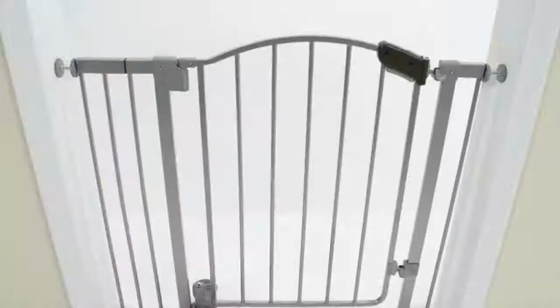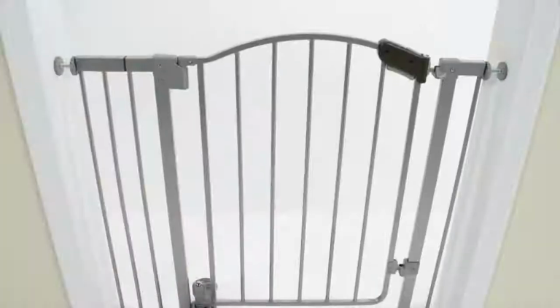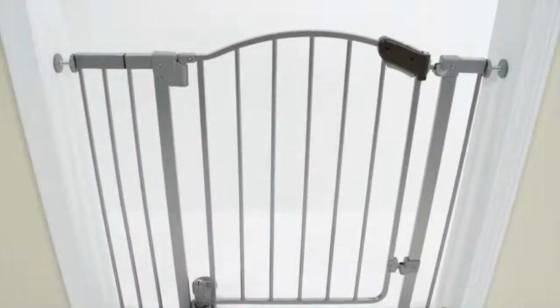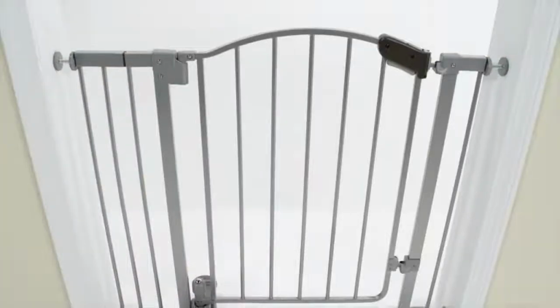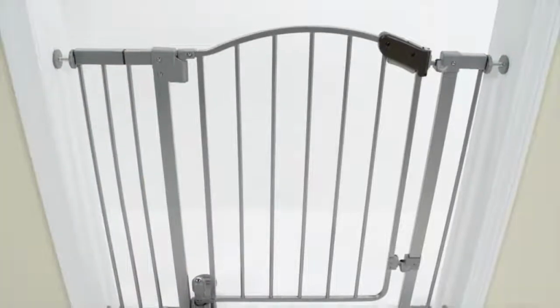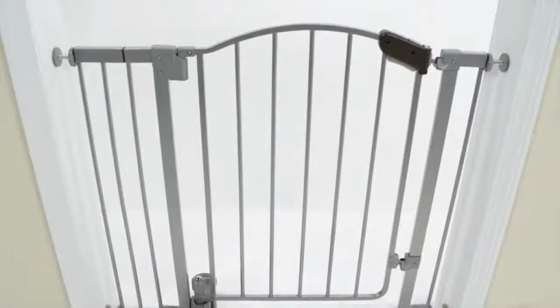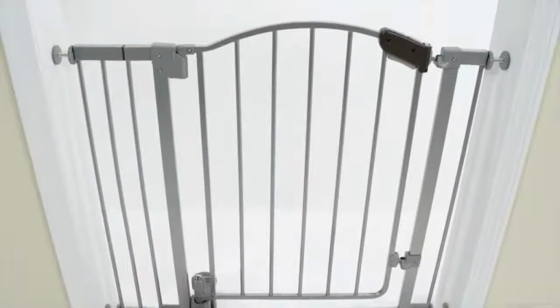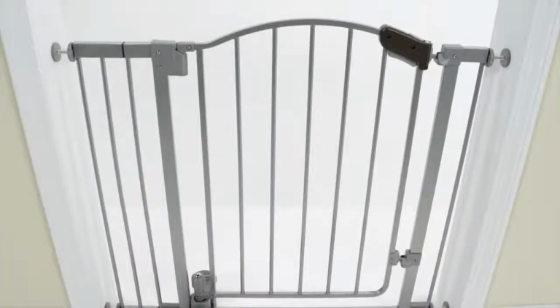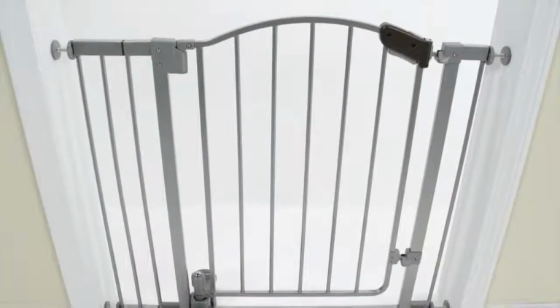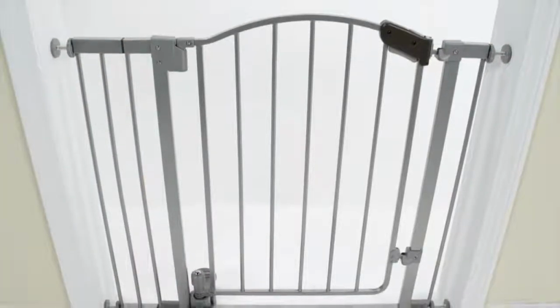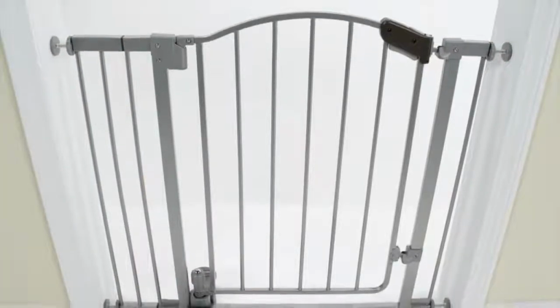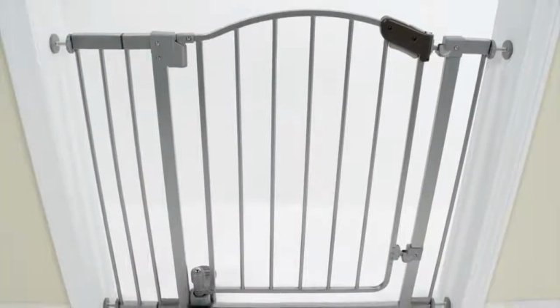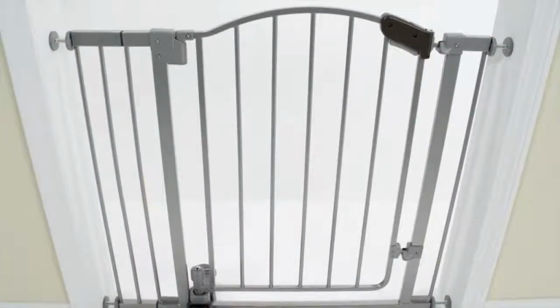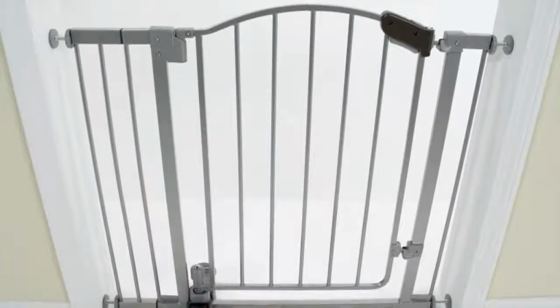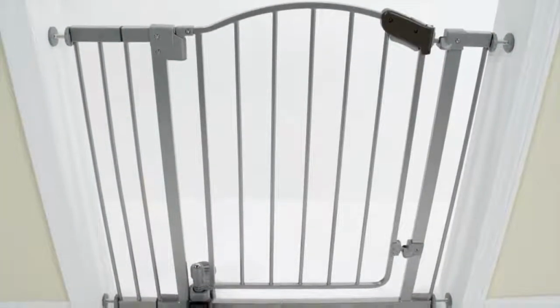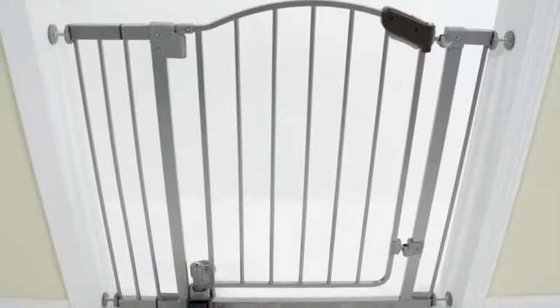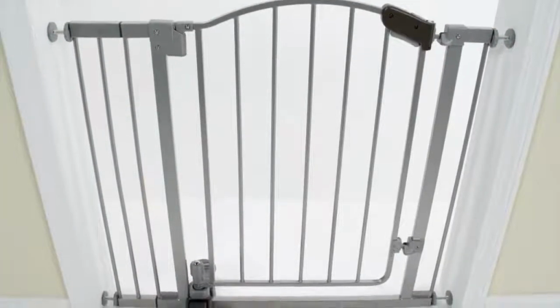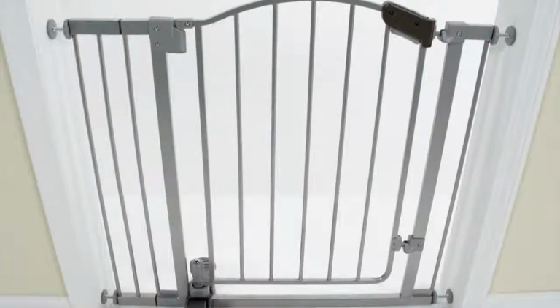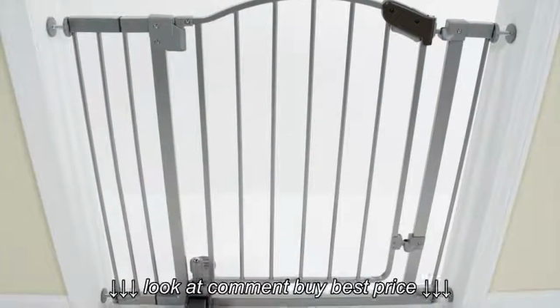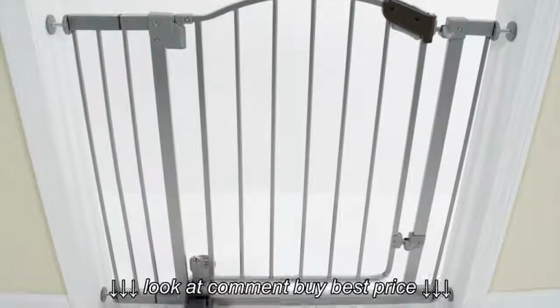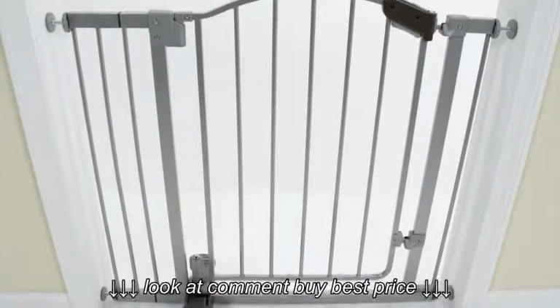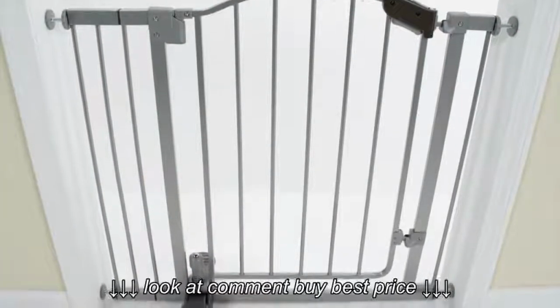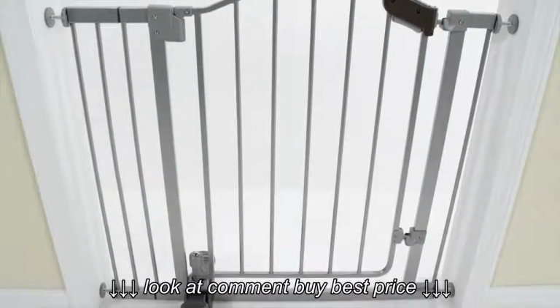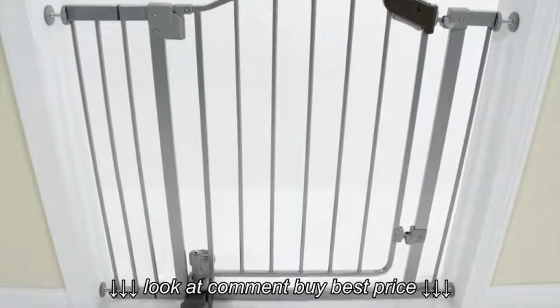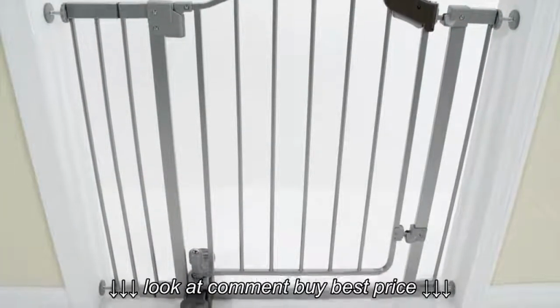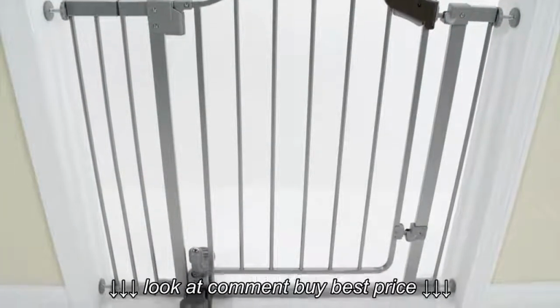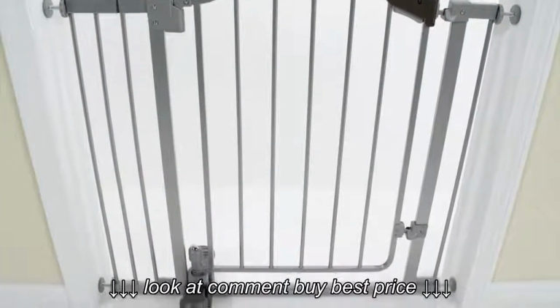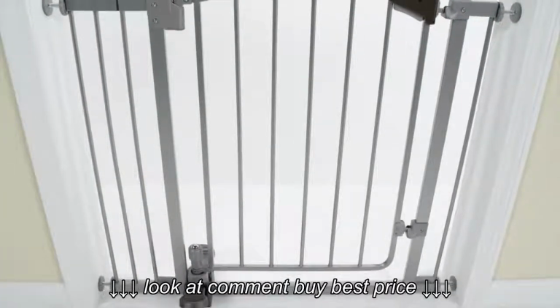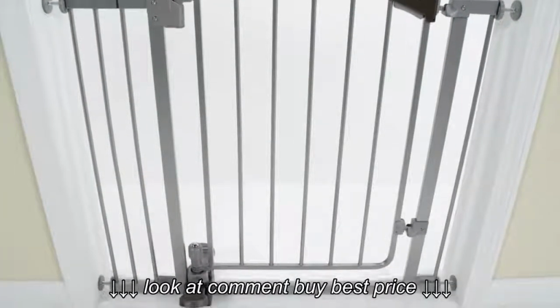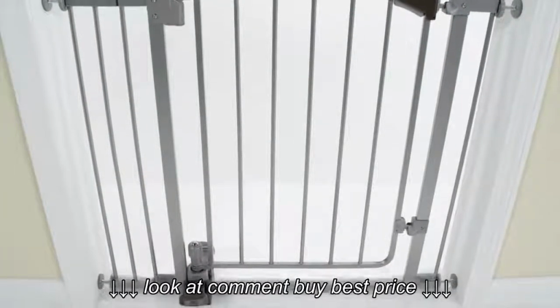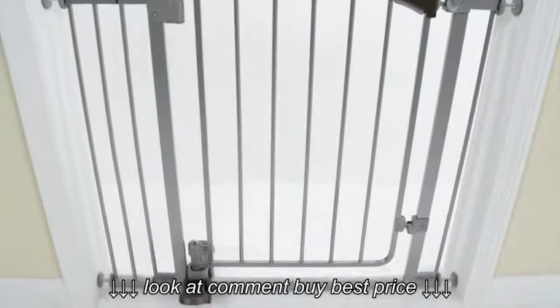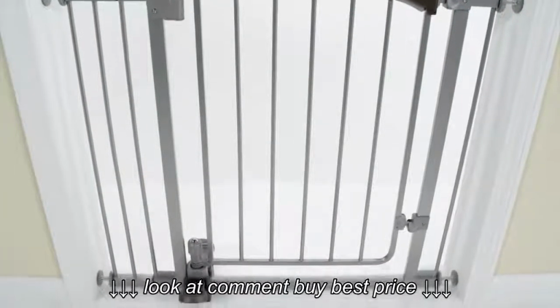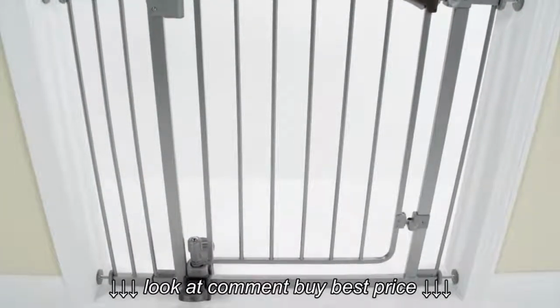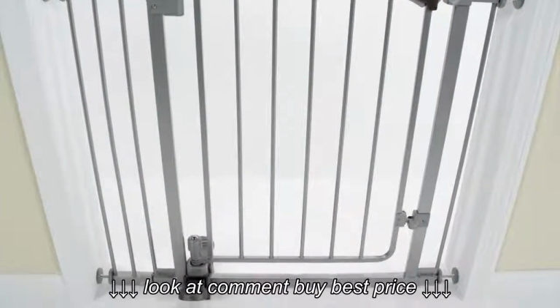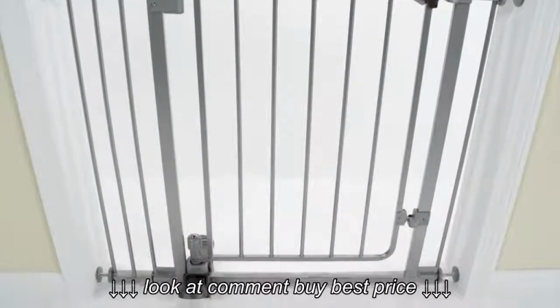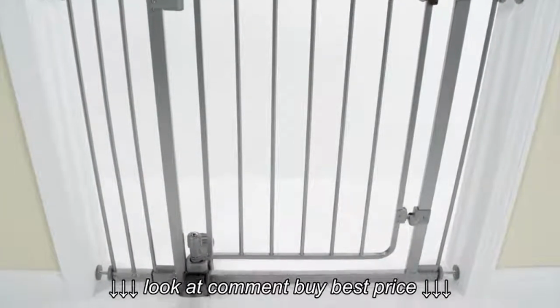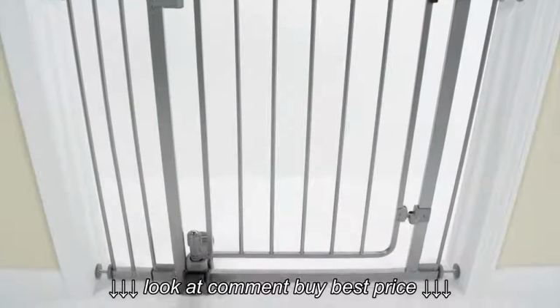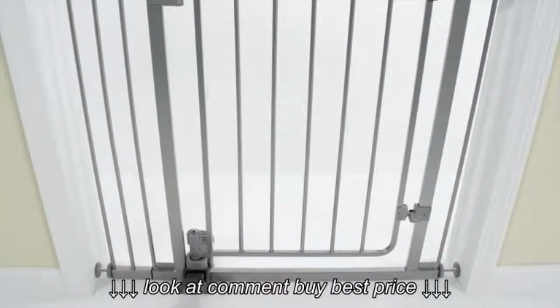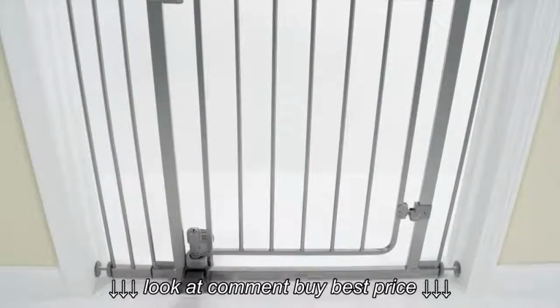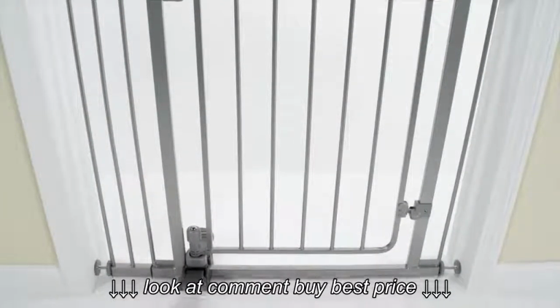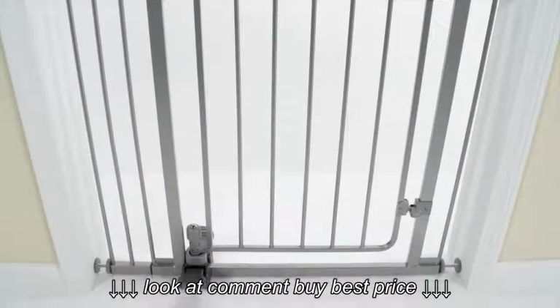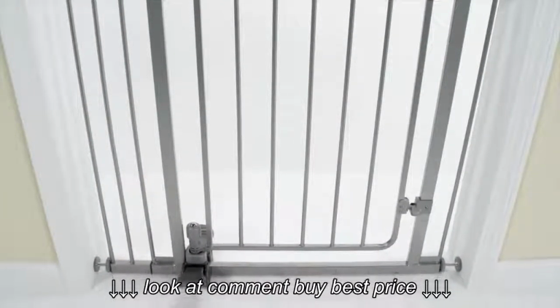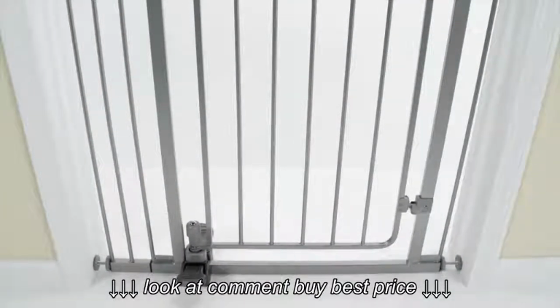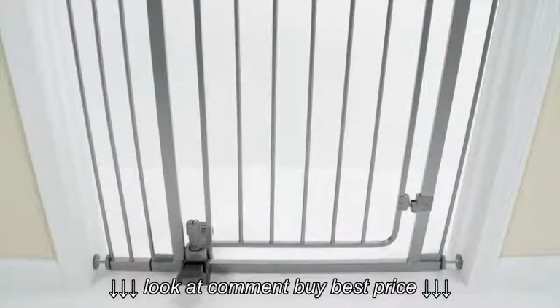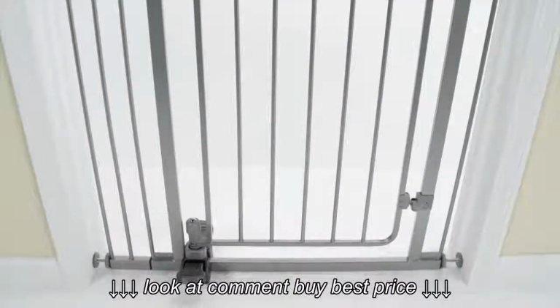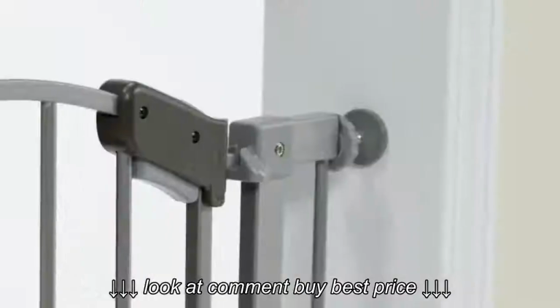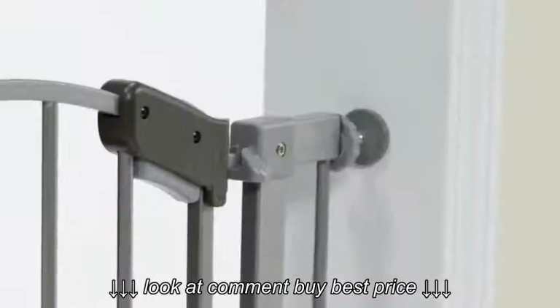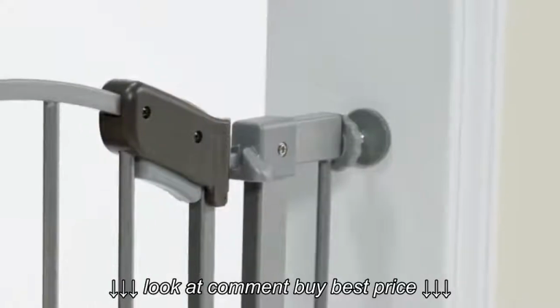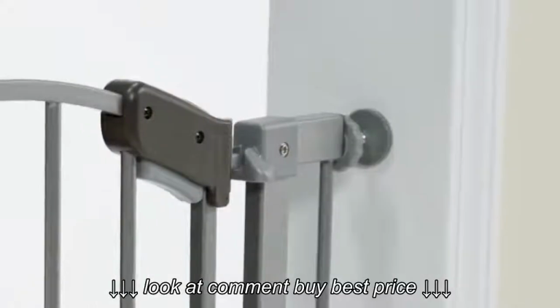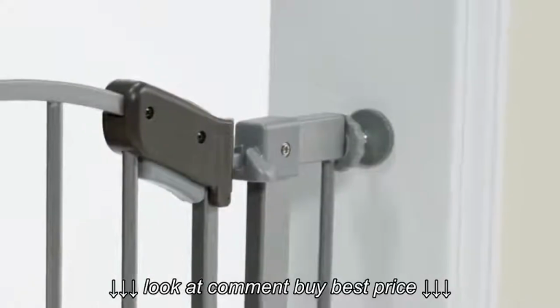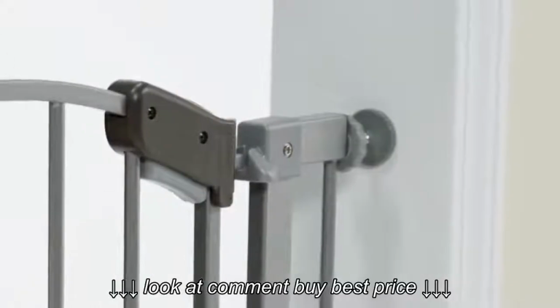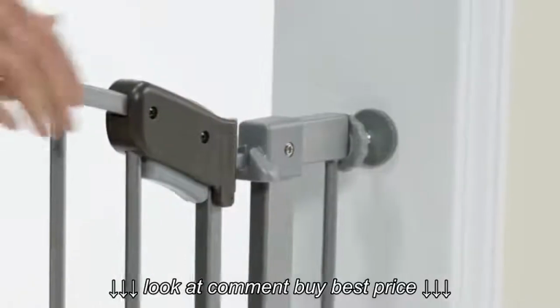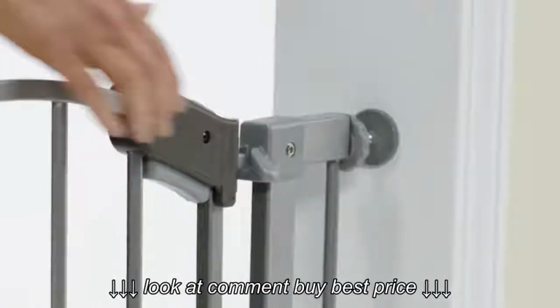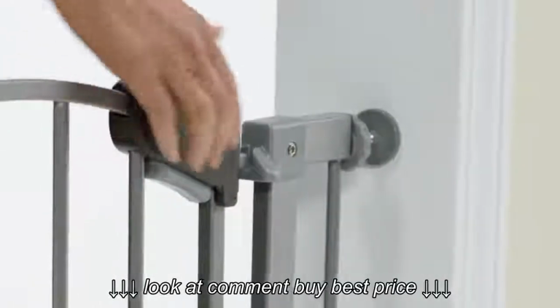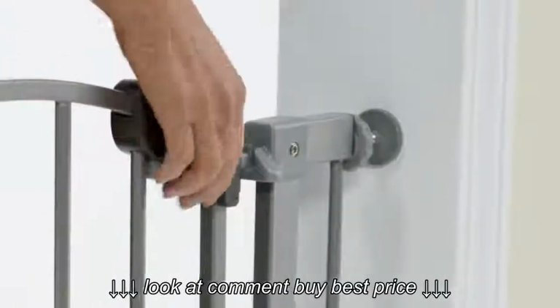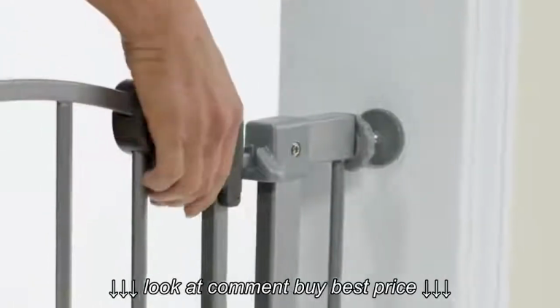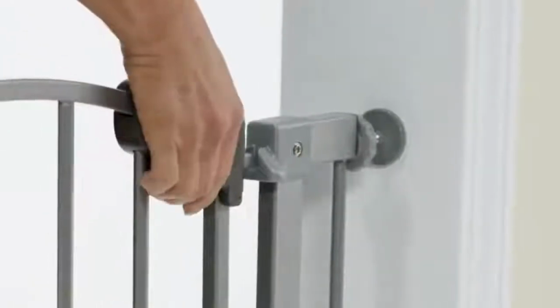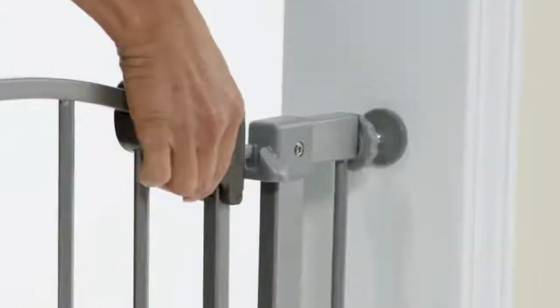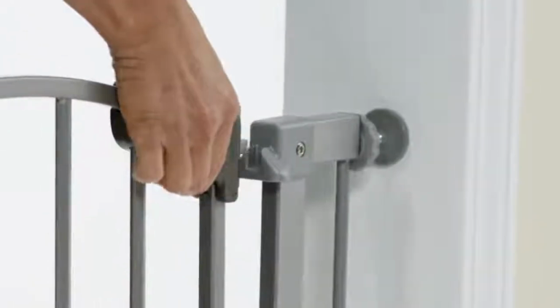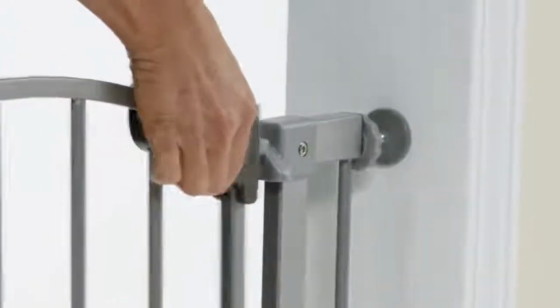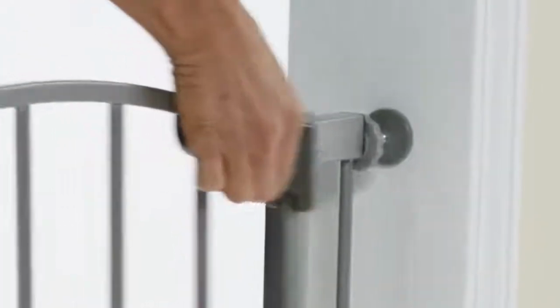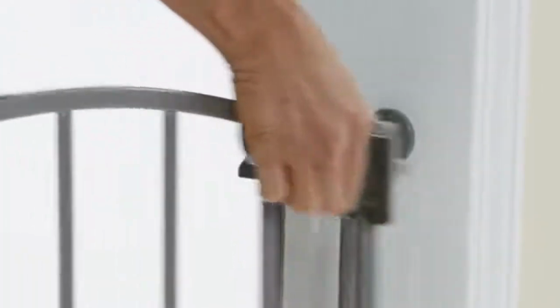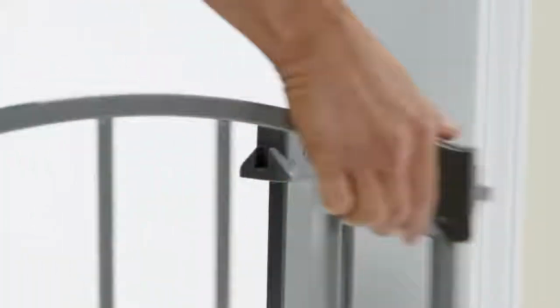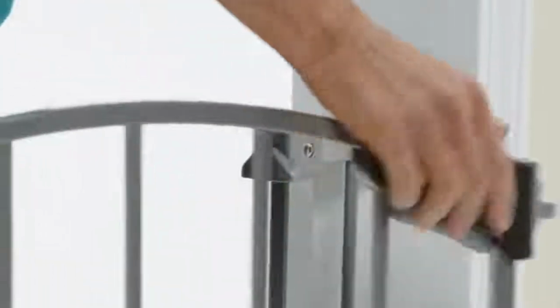The gate is pressure mounted for easy installation in doorways and between rooms. For traditional gate access, use the Comfort Grip Handle.